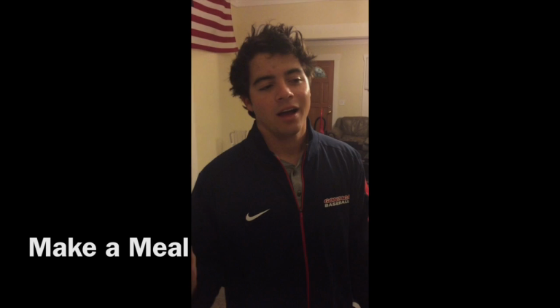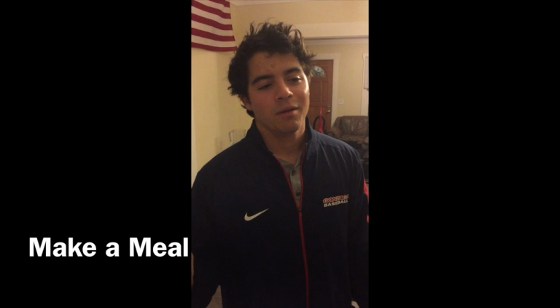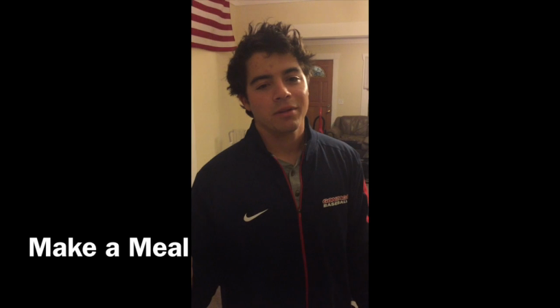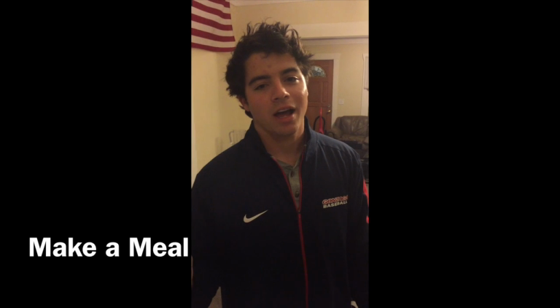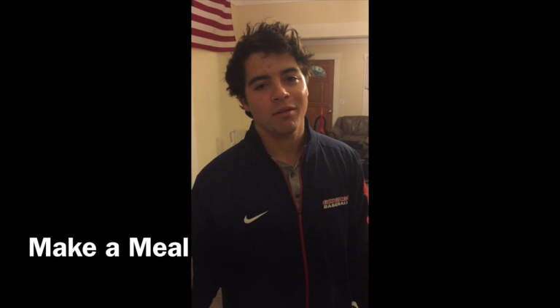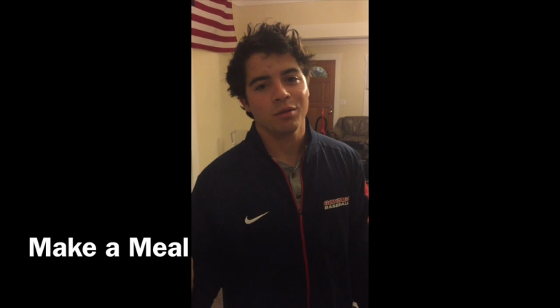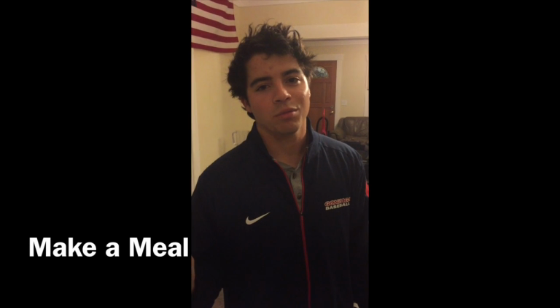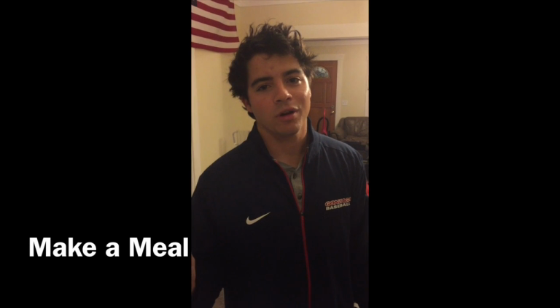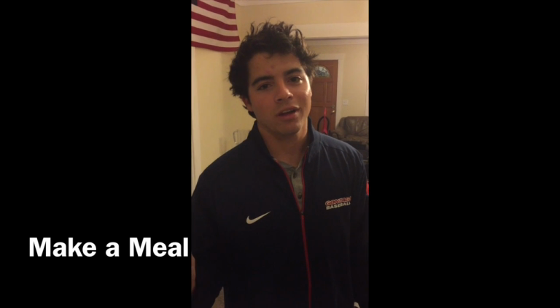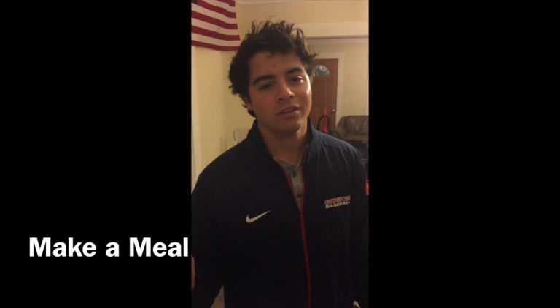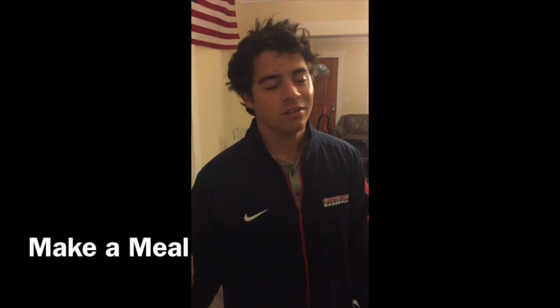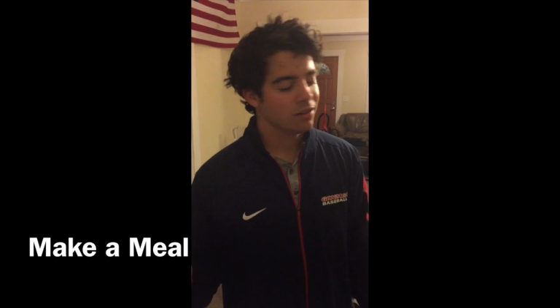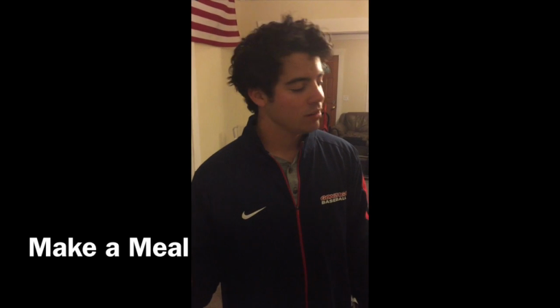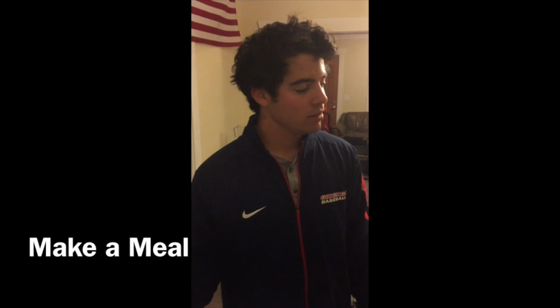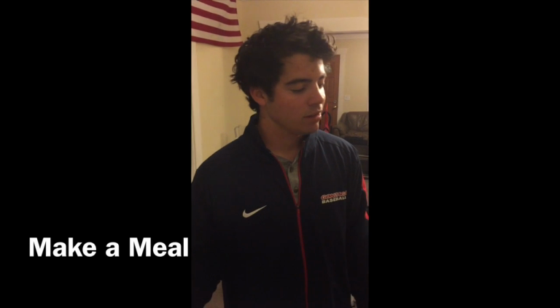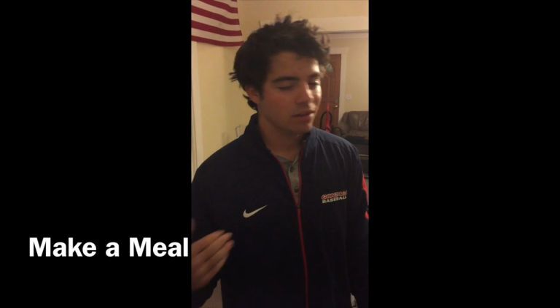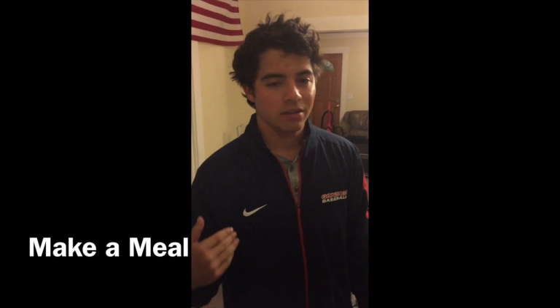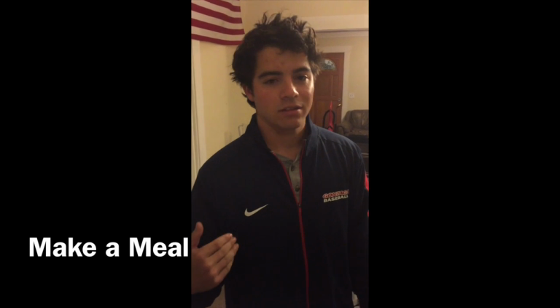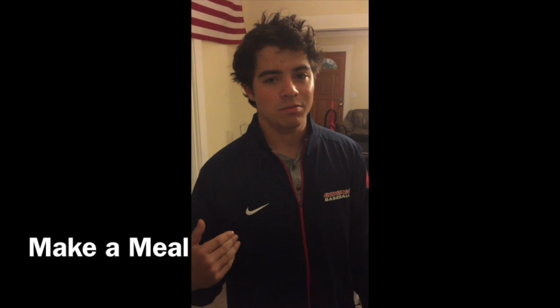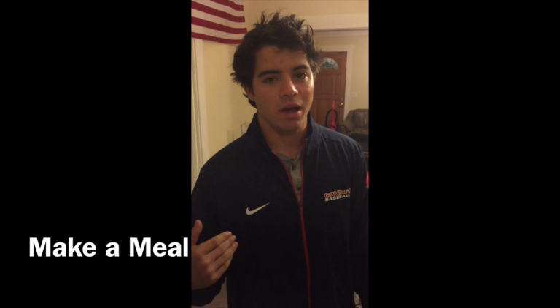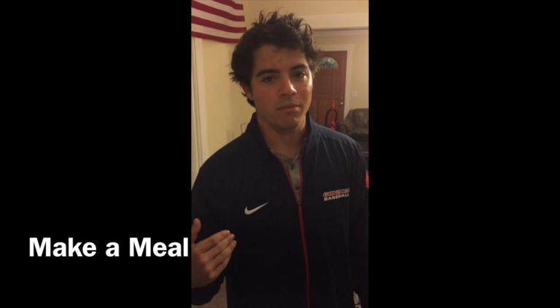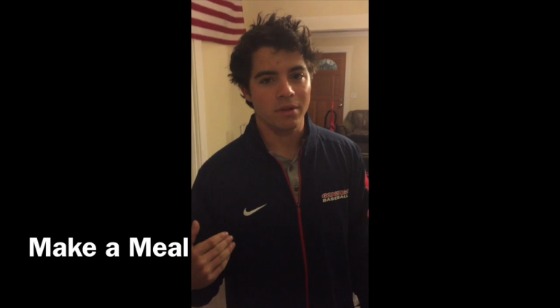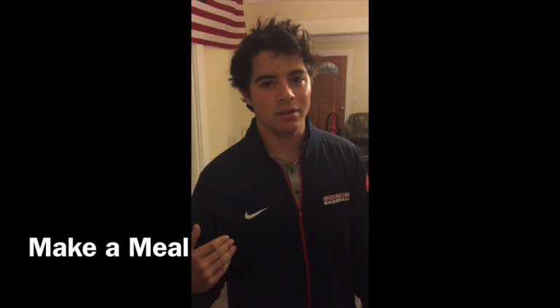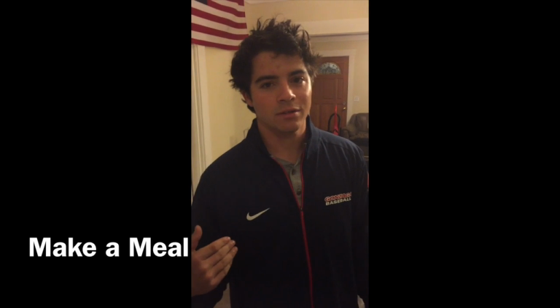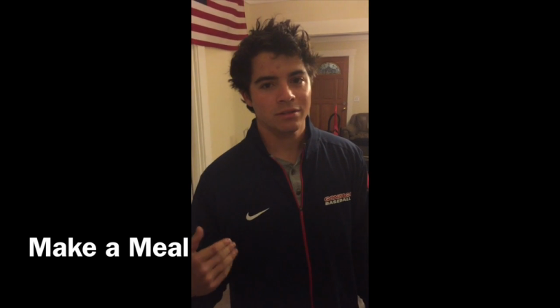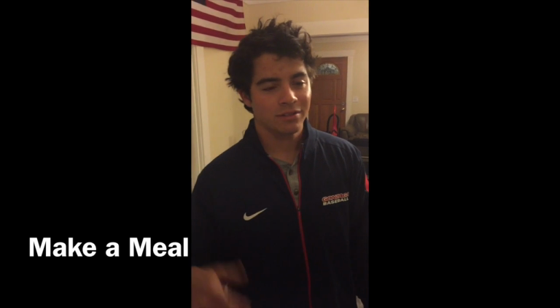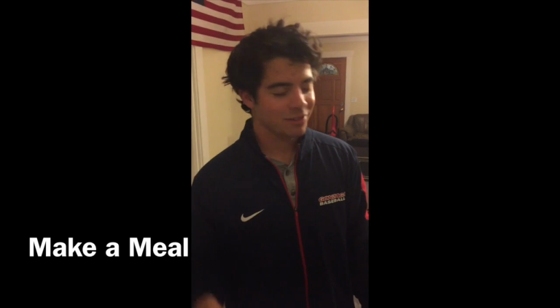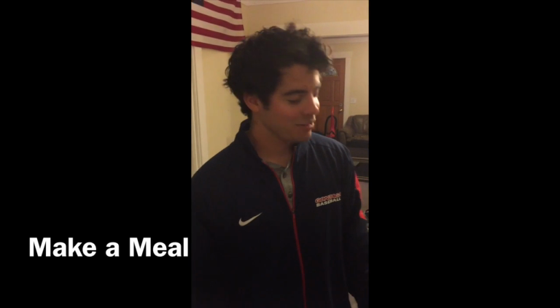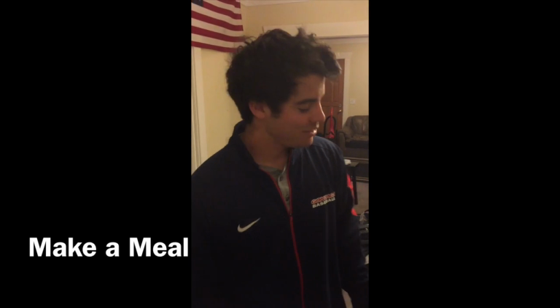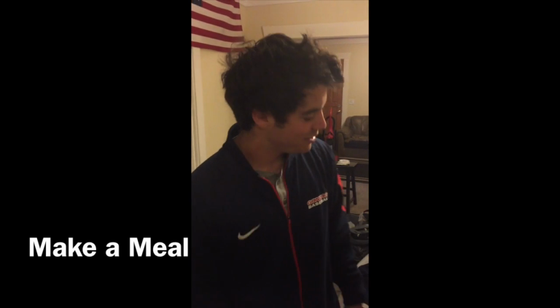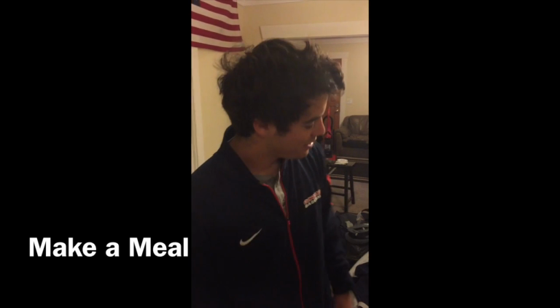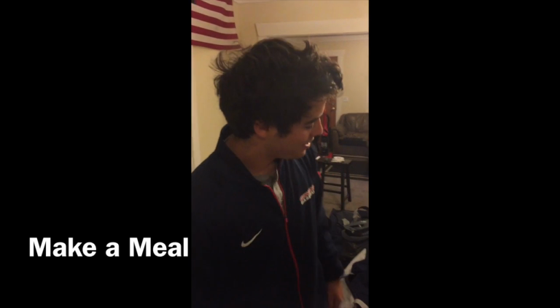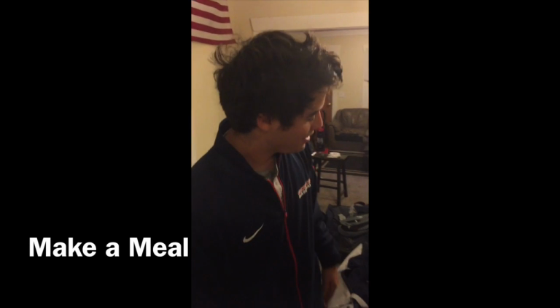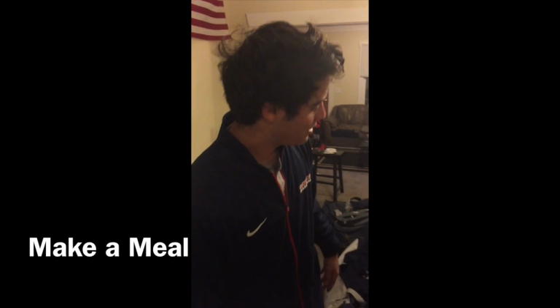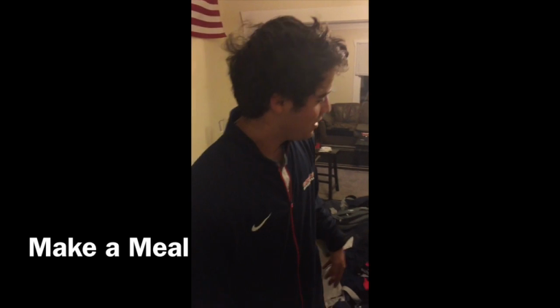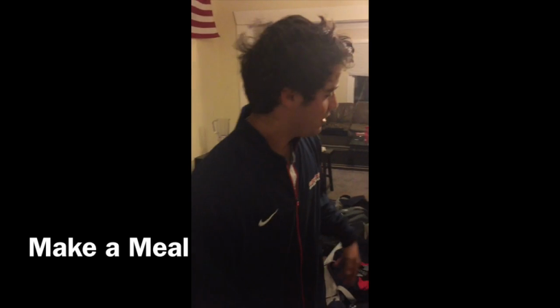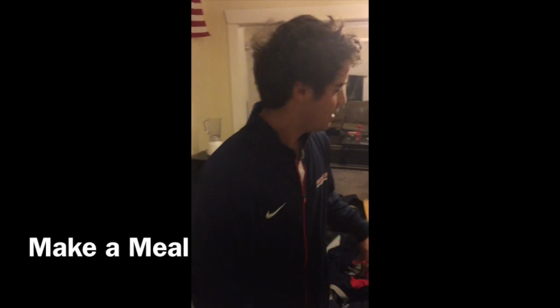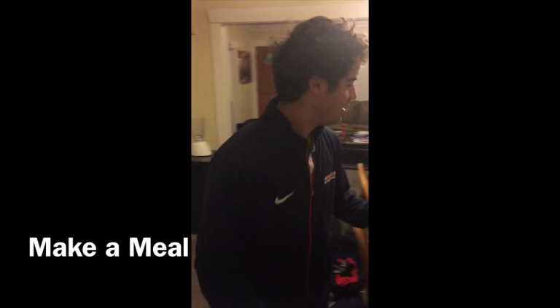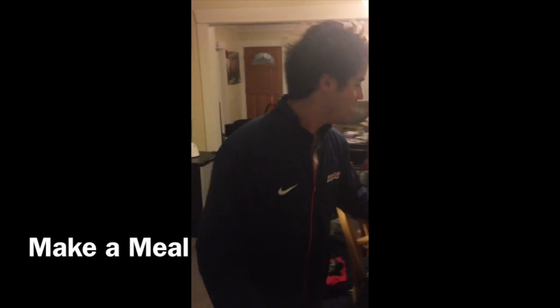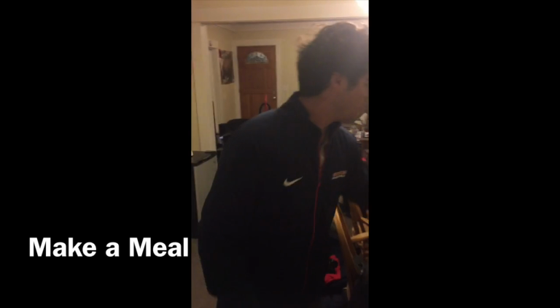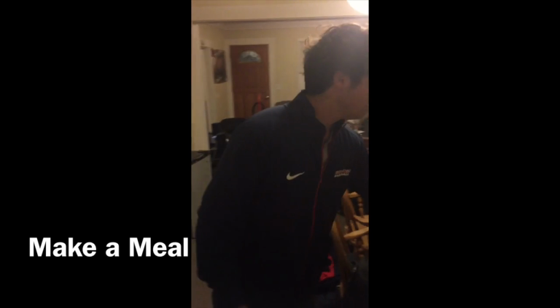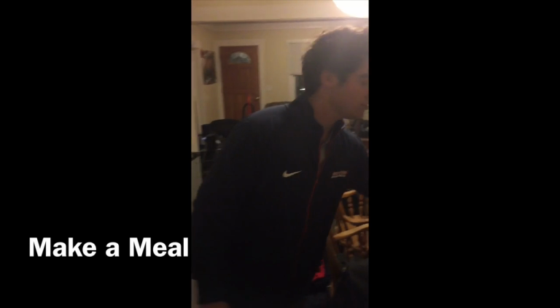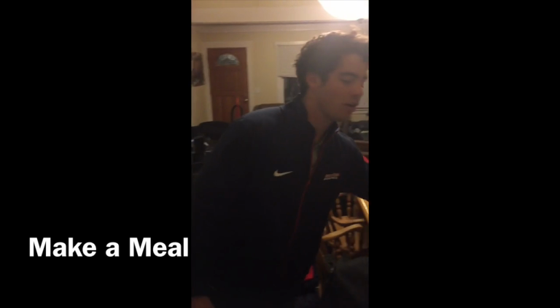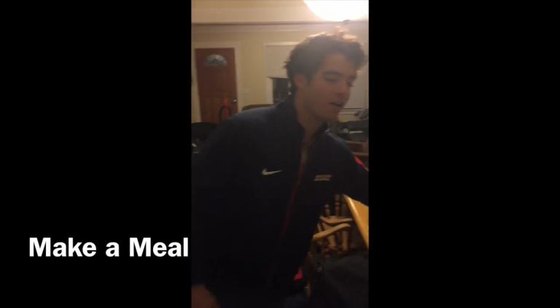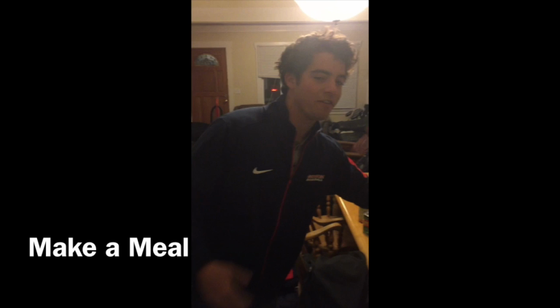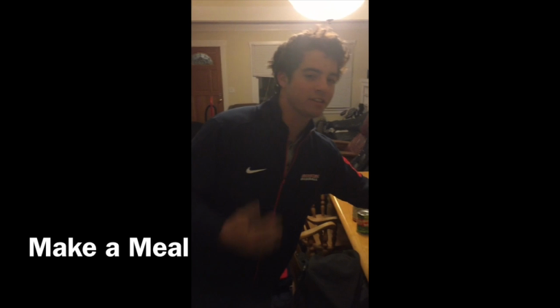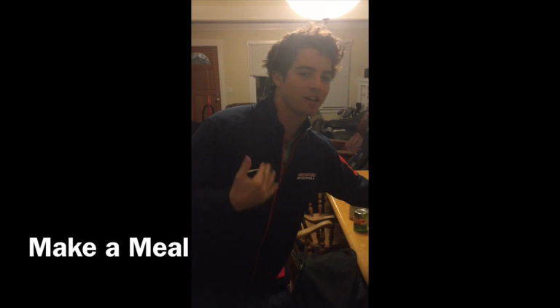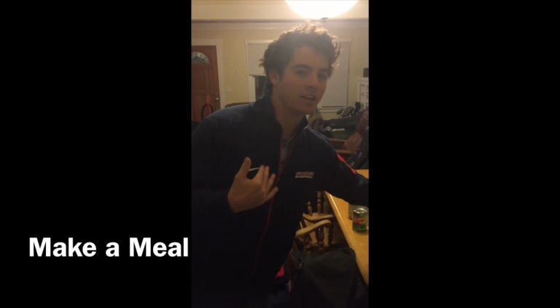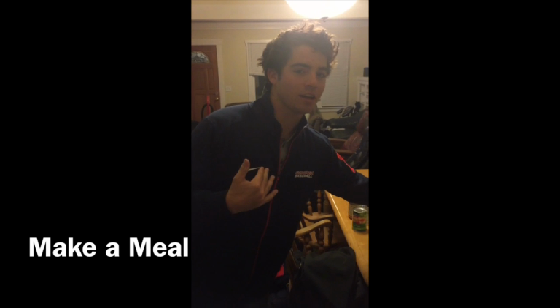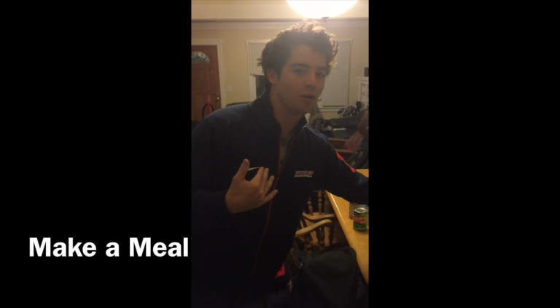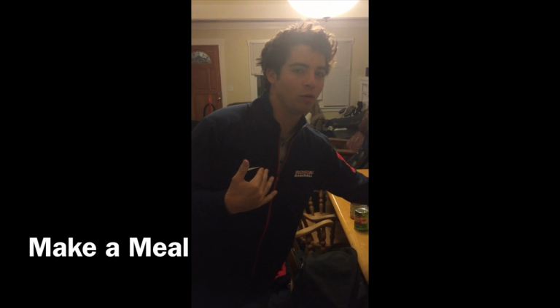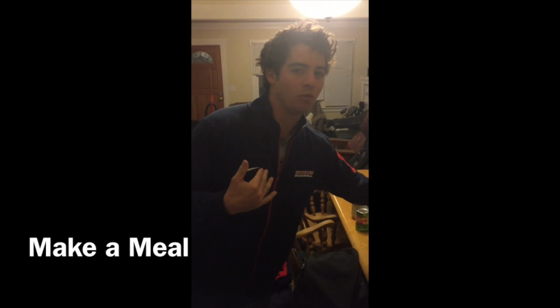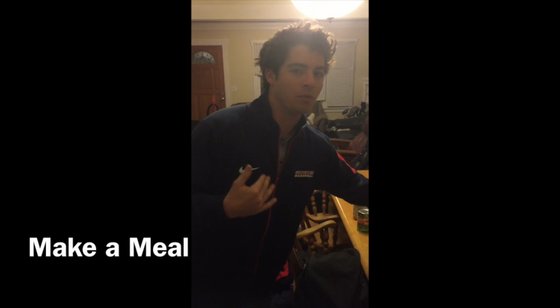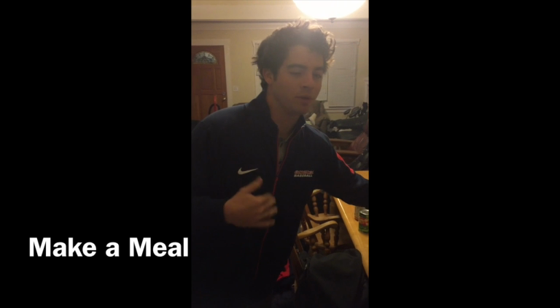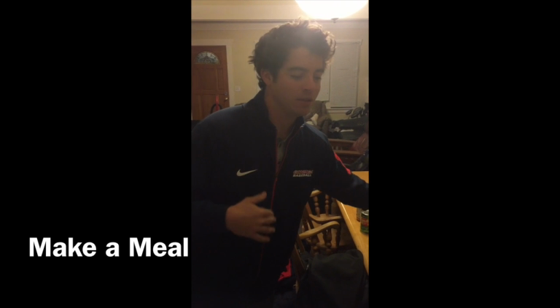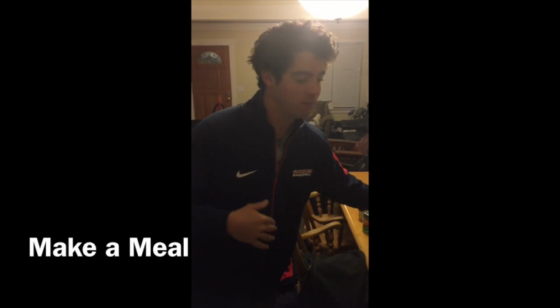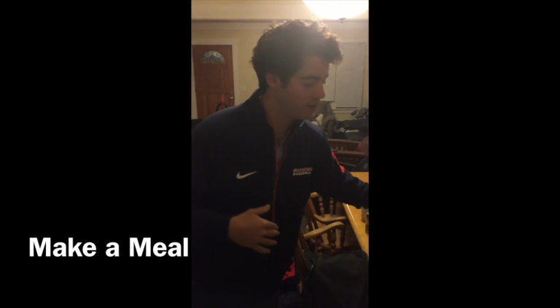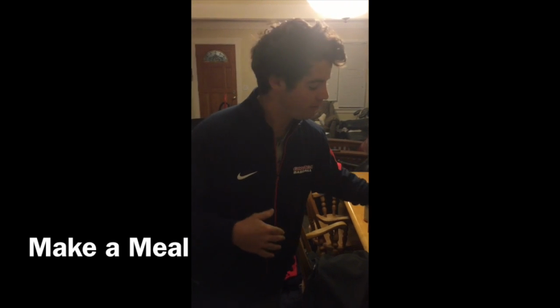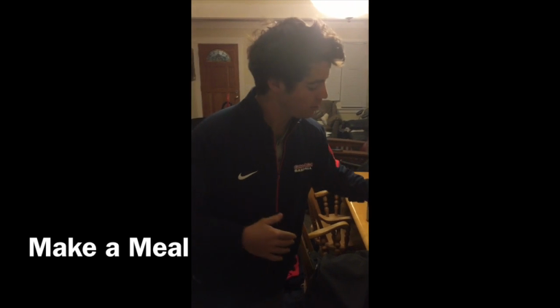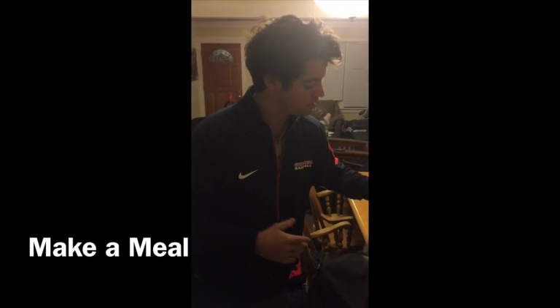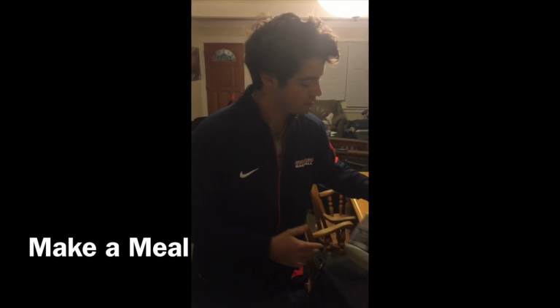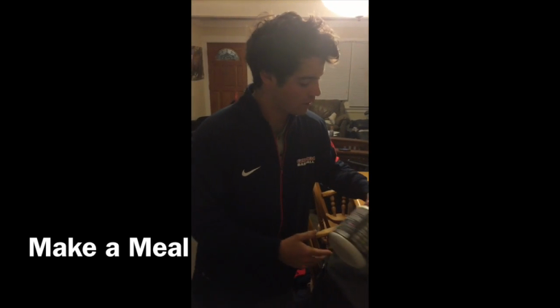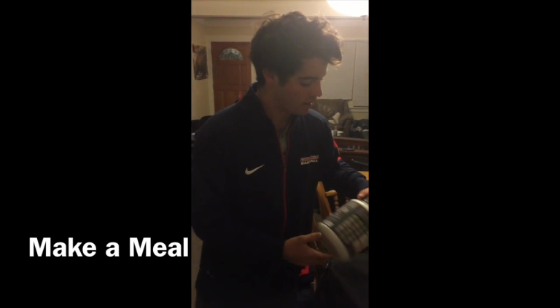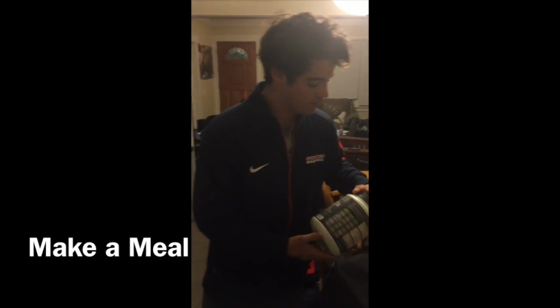Calvin LeBron, this is my meal. Sorry if I sound like an old woman, my voice is gone.